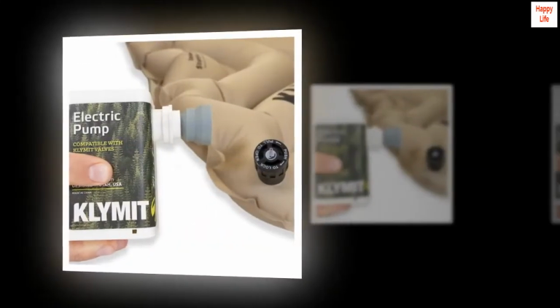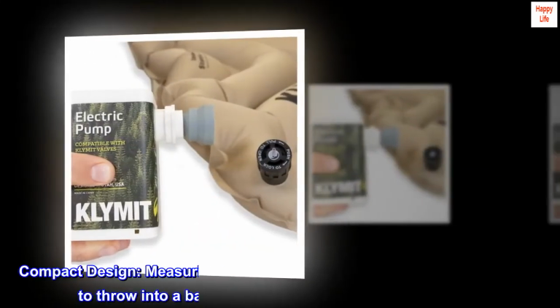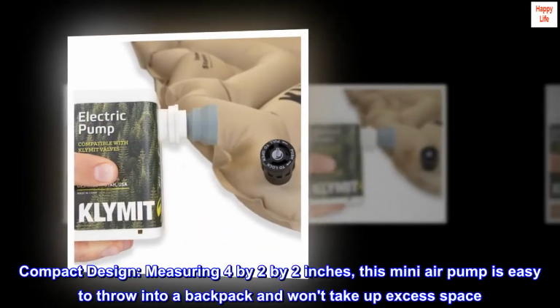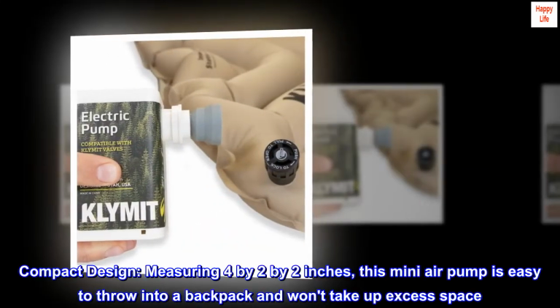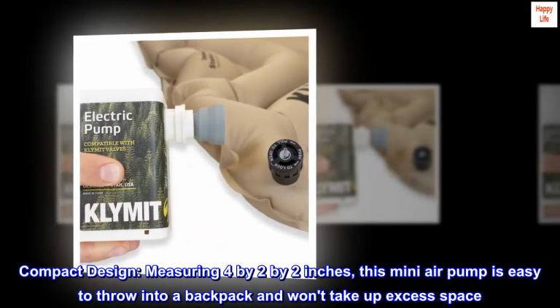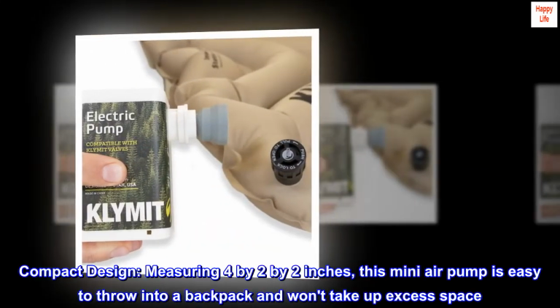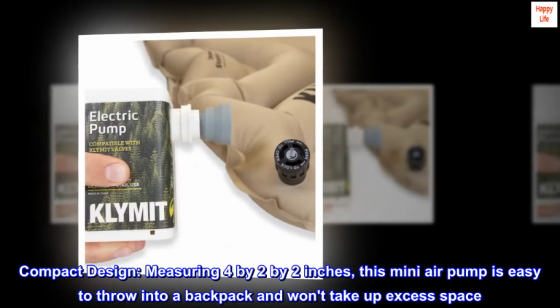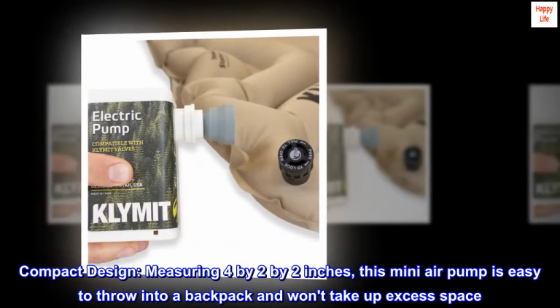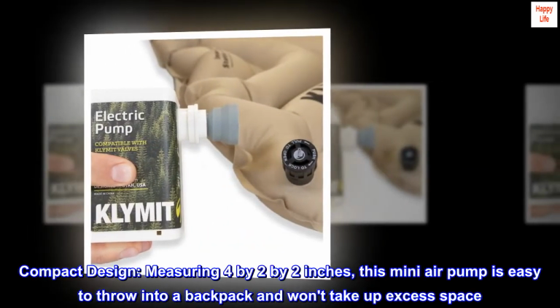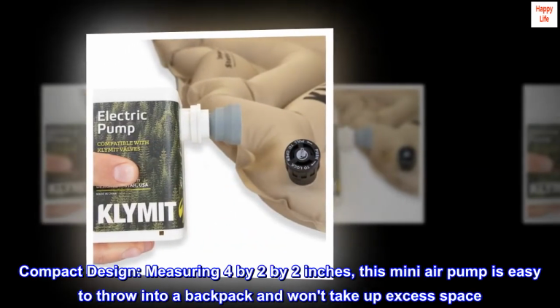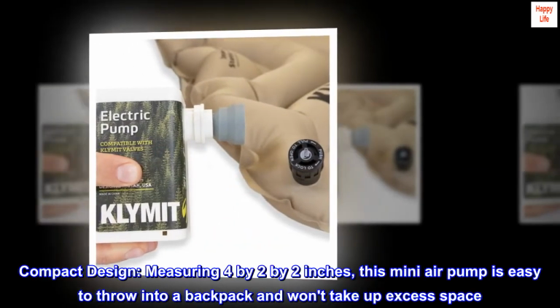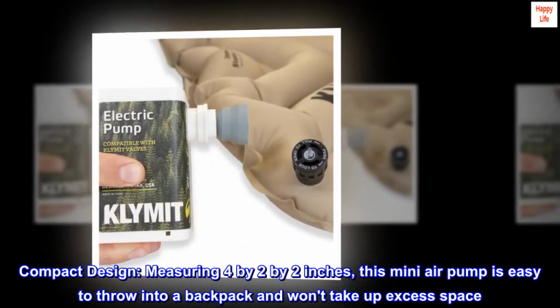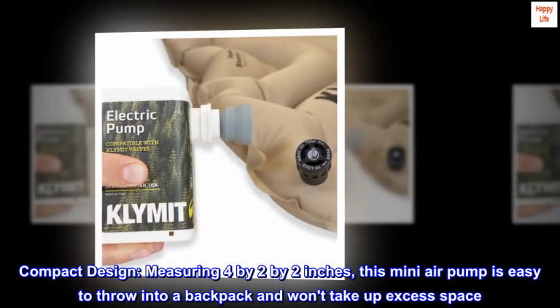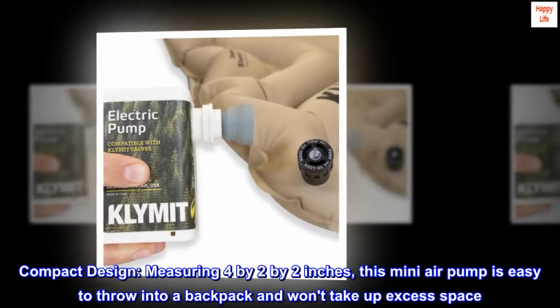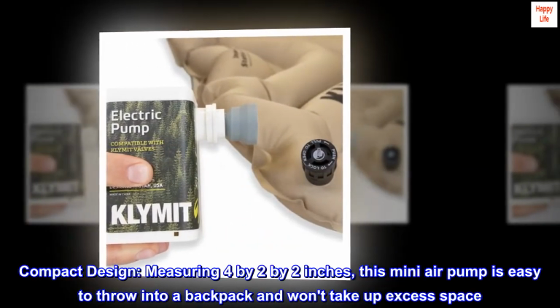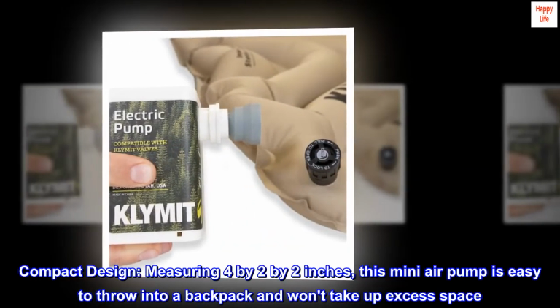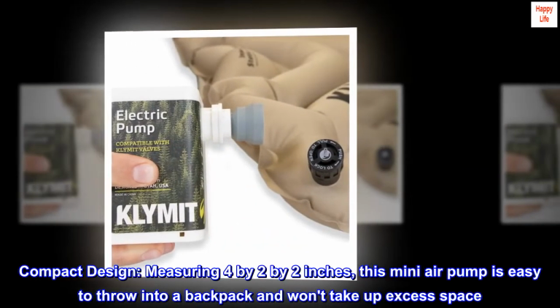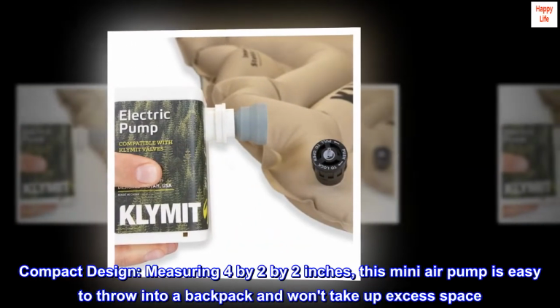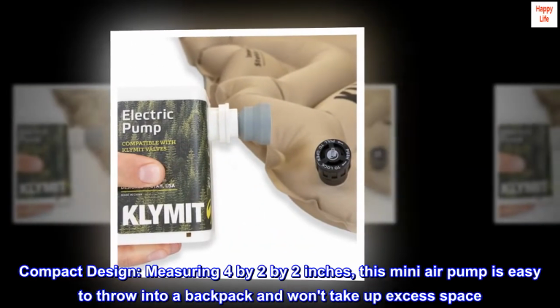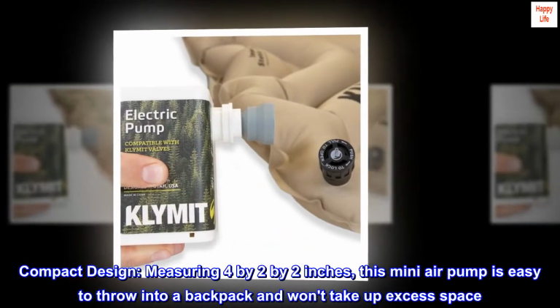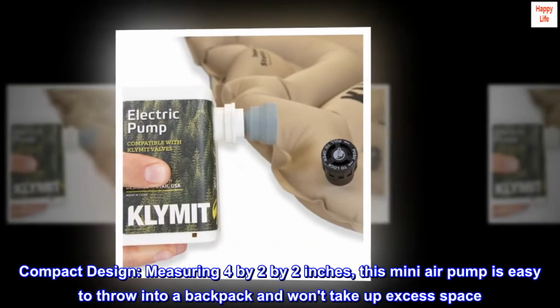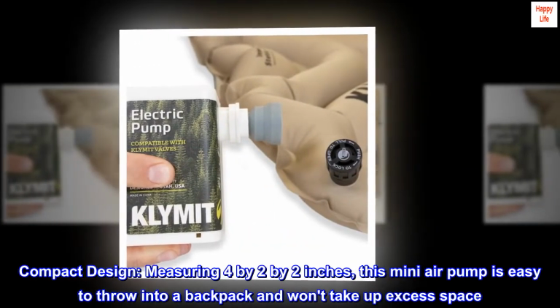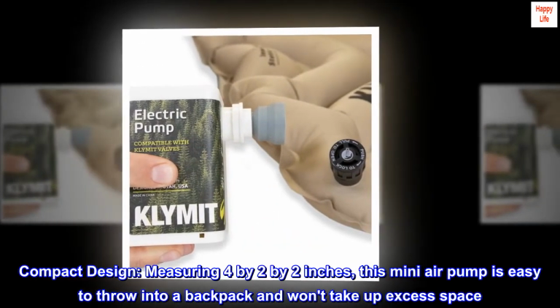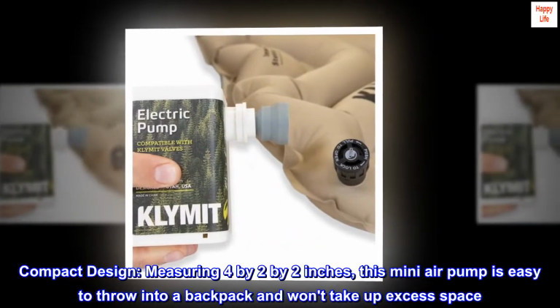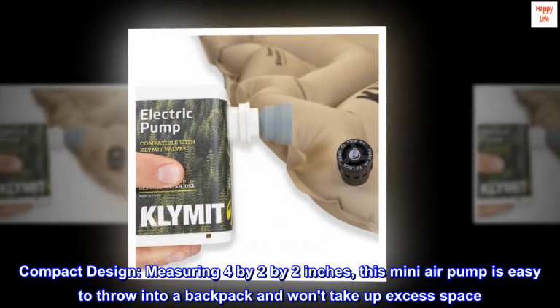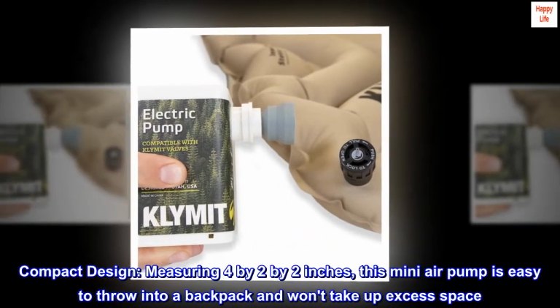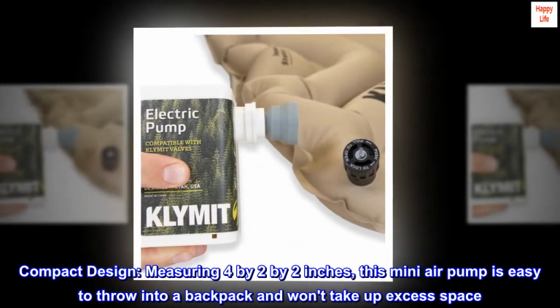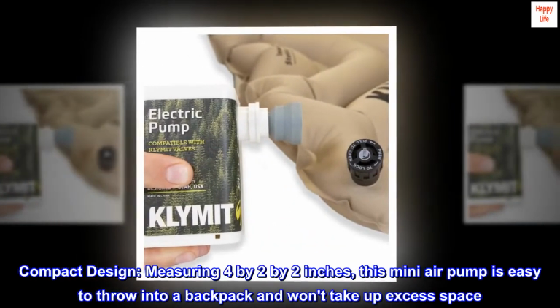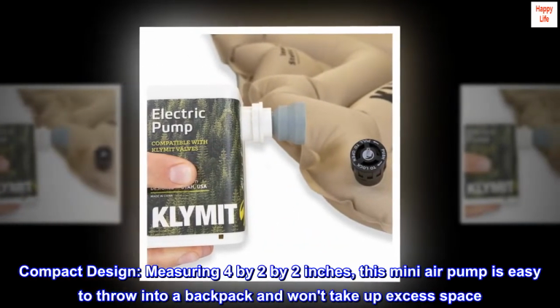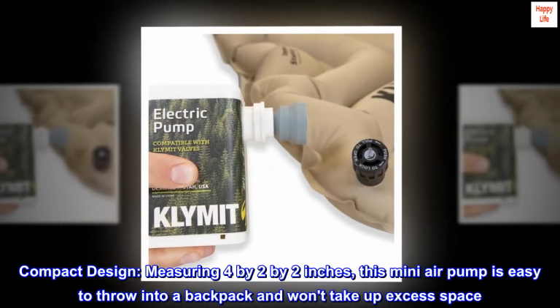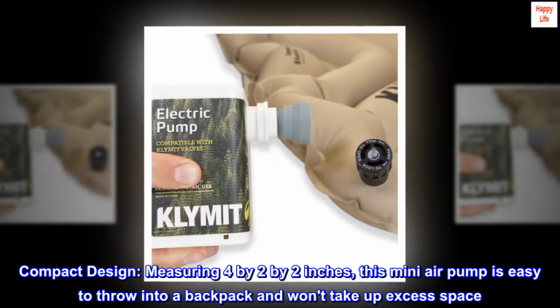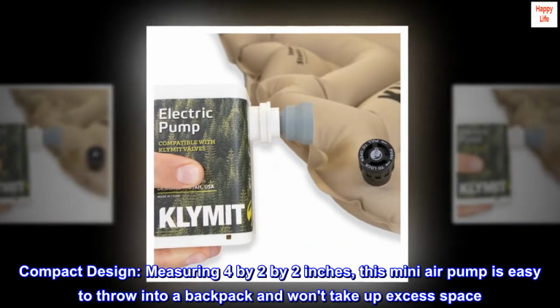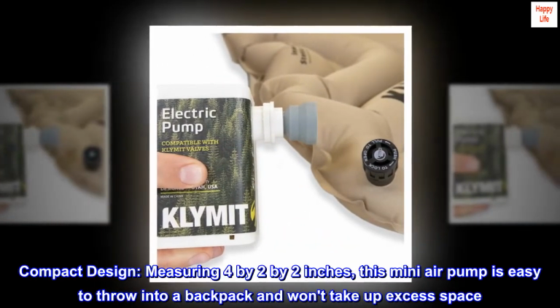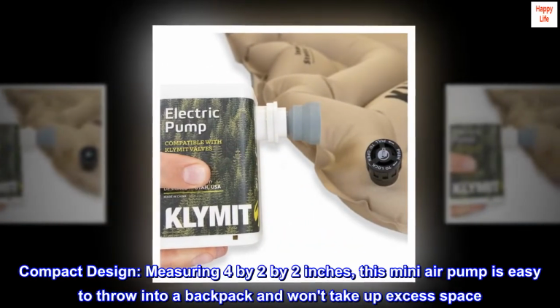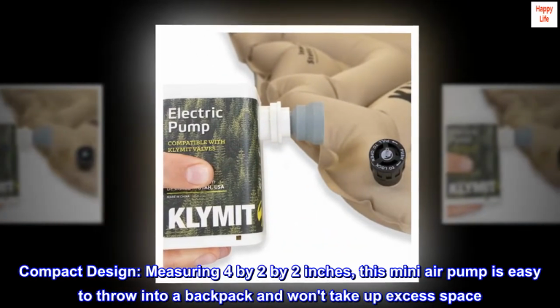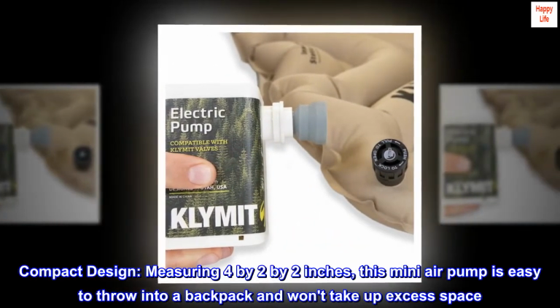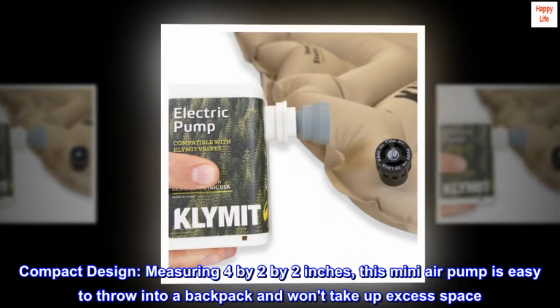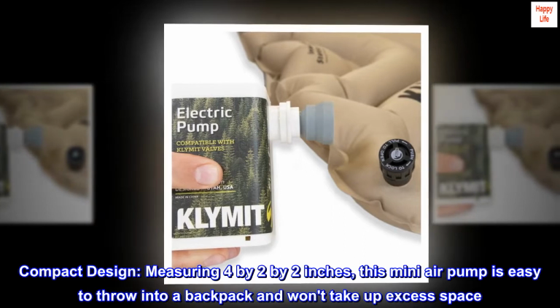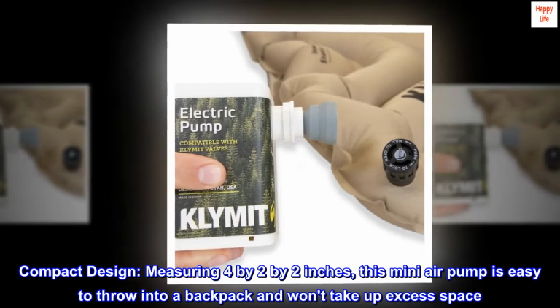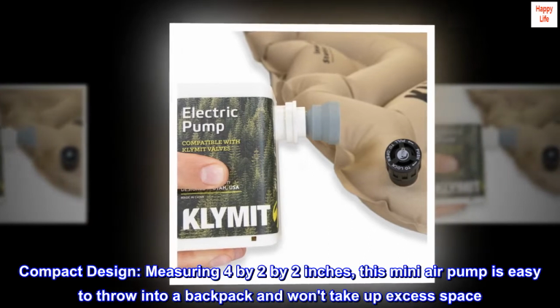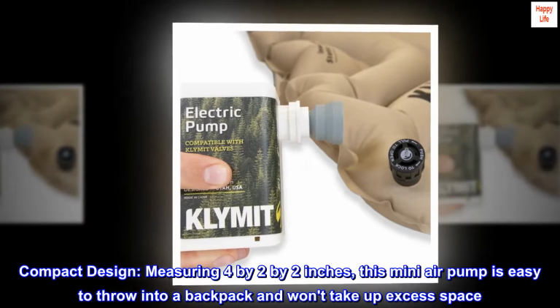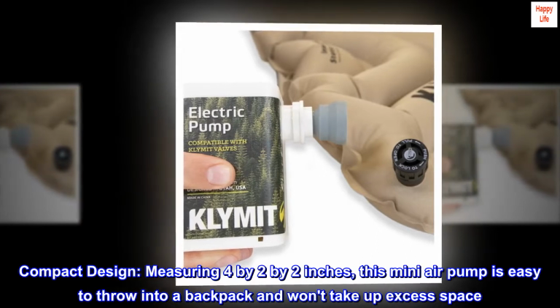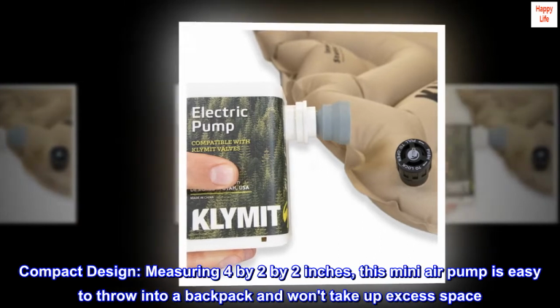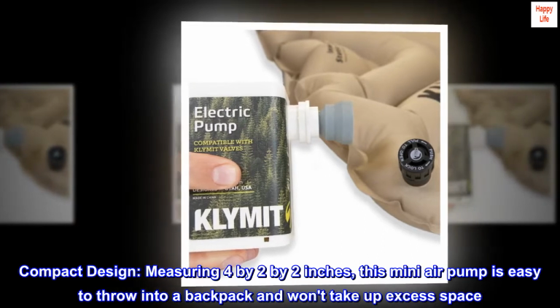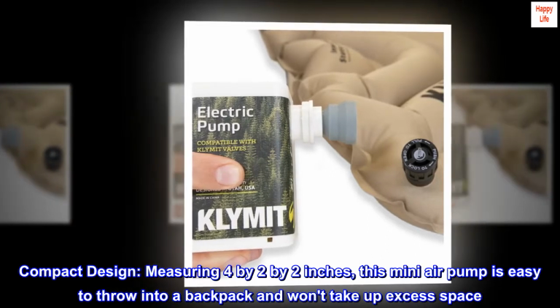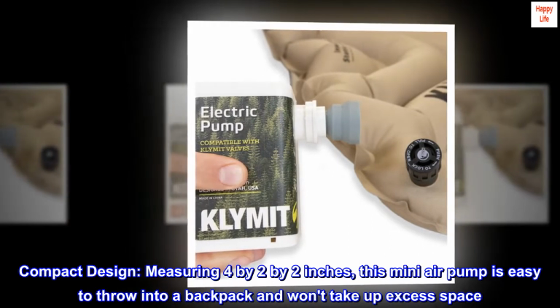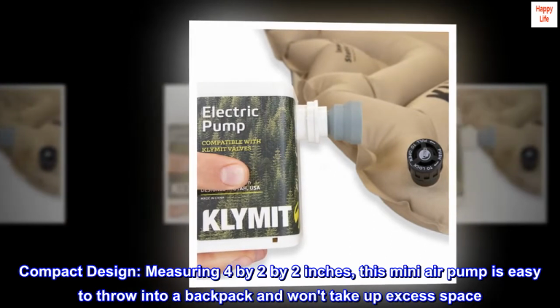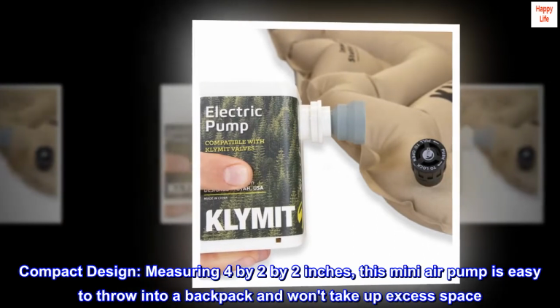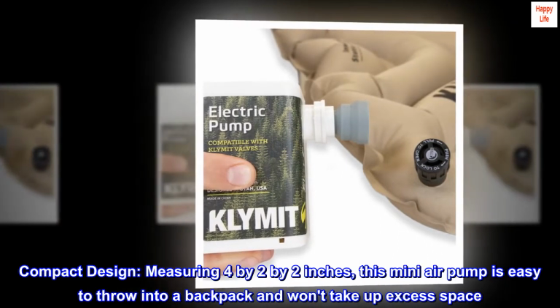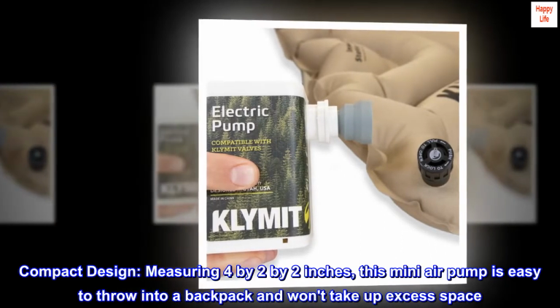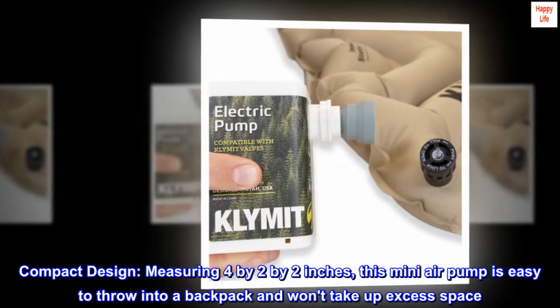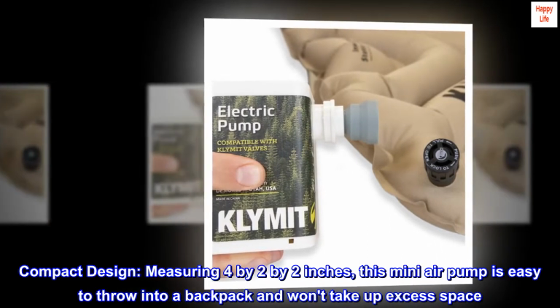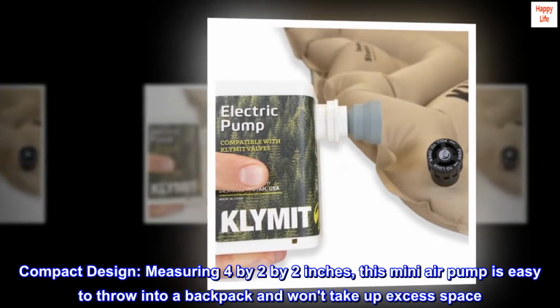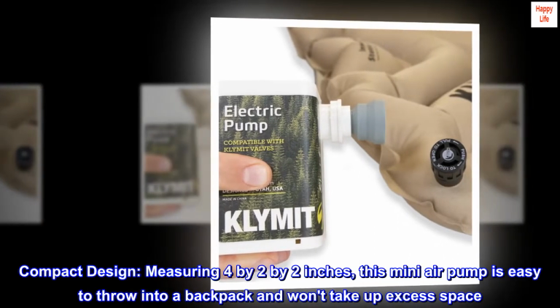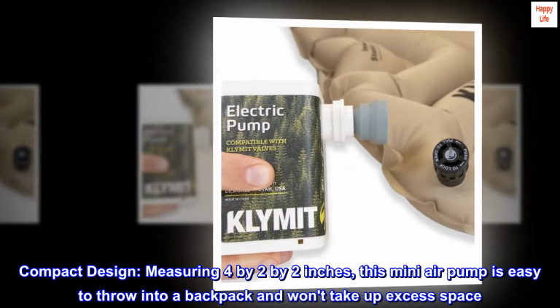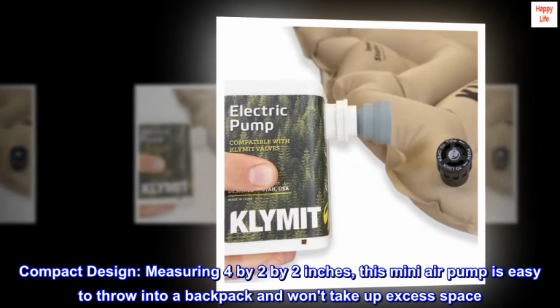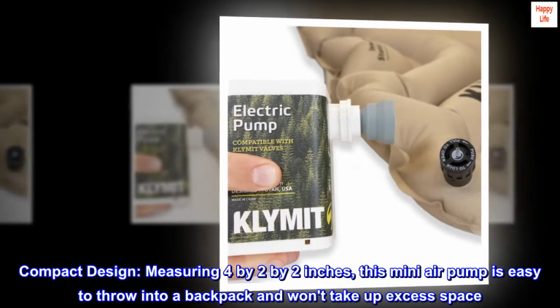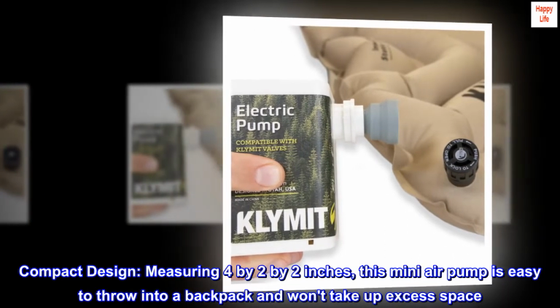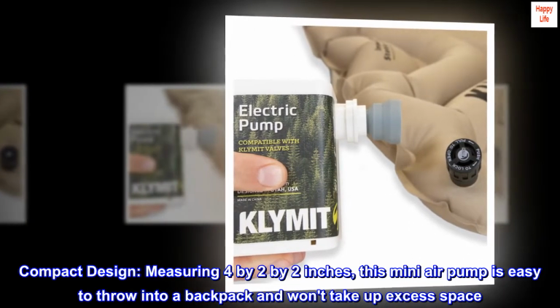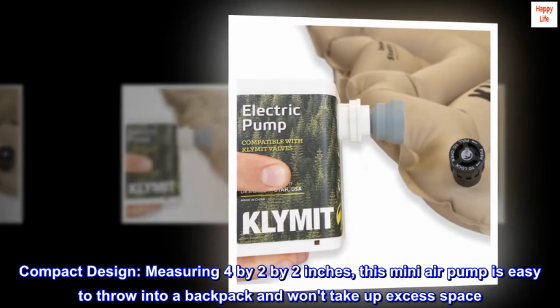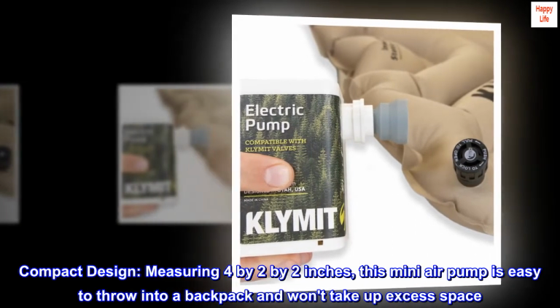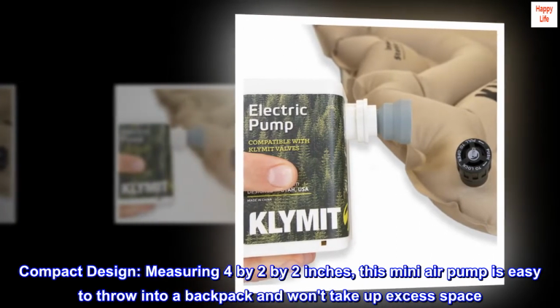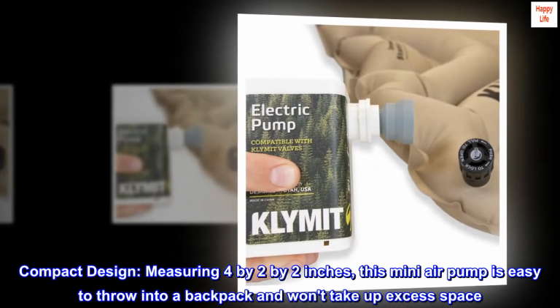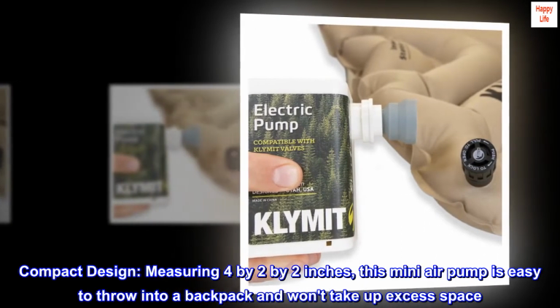Compact design. Measuring 4x2x2 inches, this mini air pump is easy to throw into a backpack and won't take up excess space.